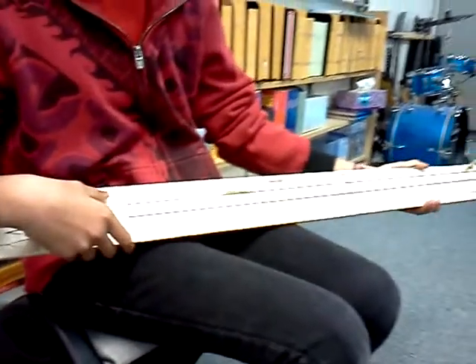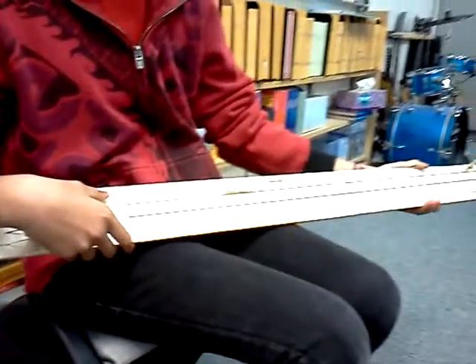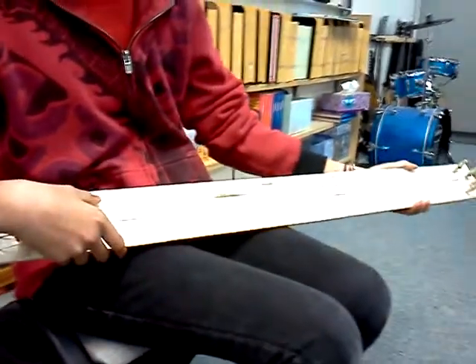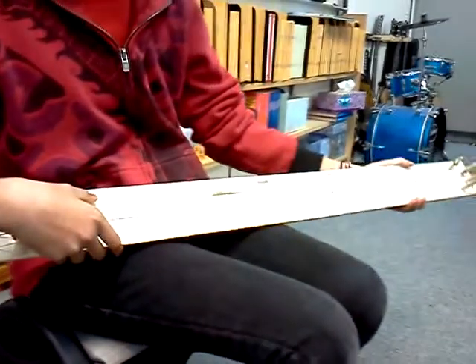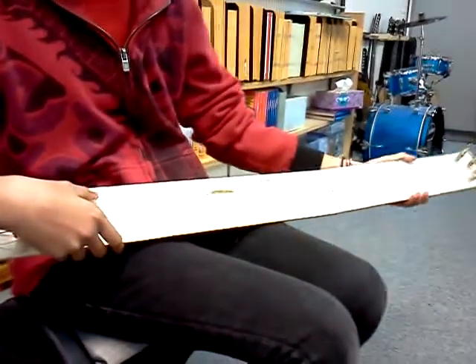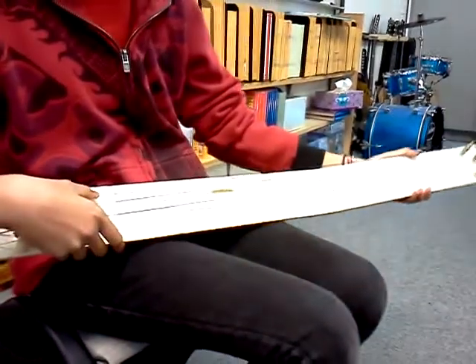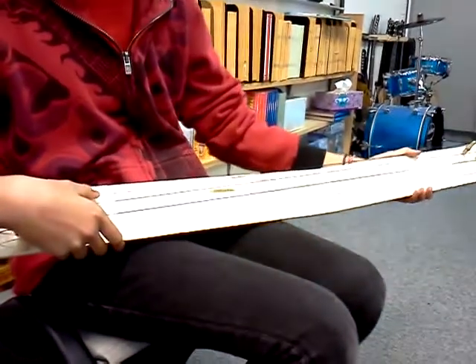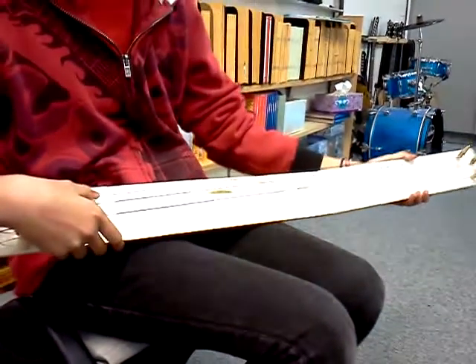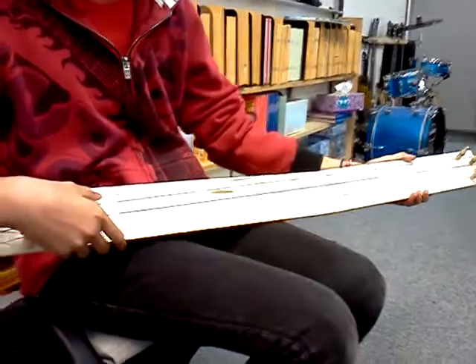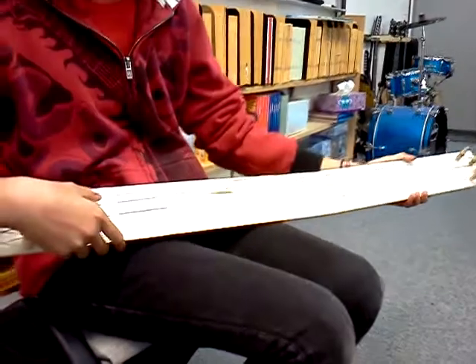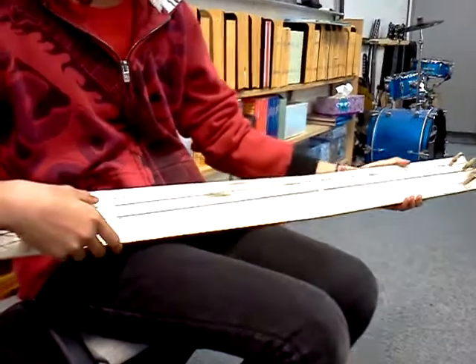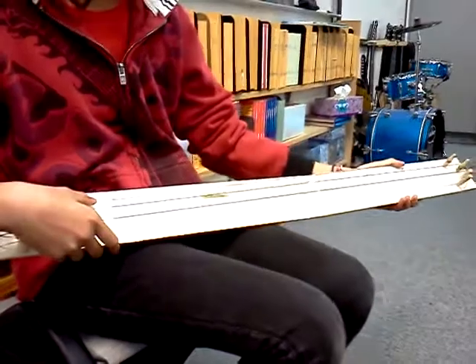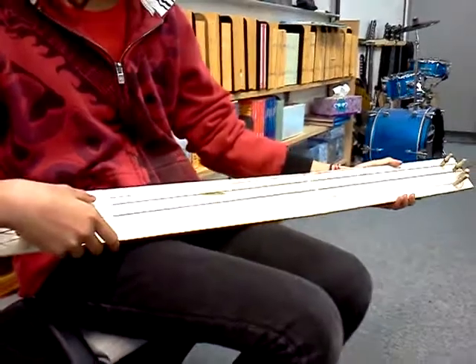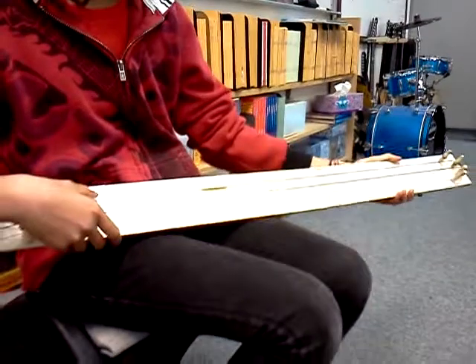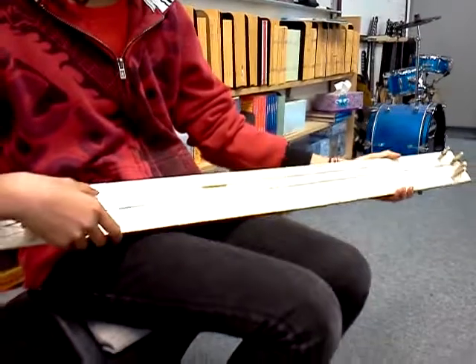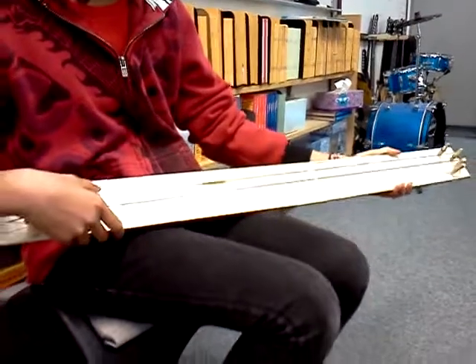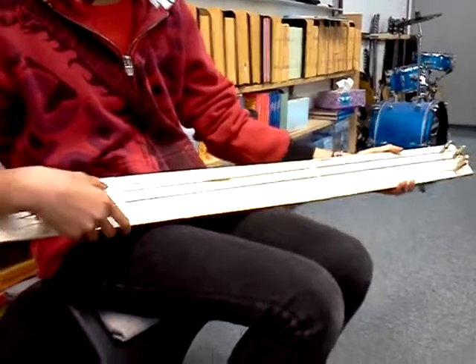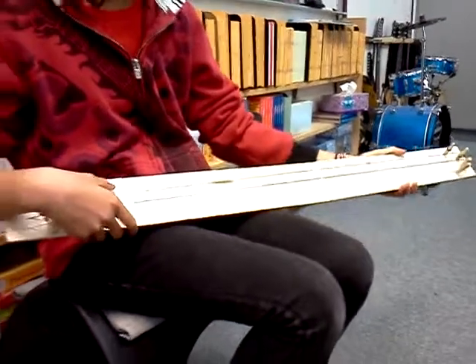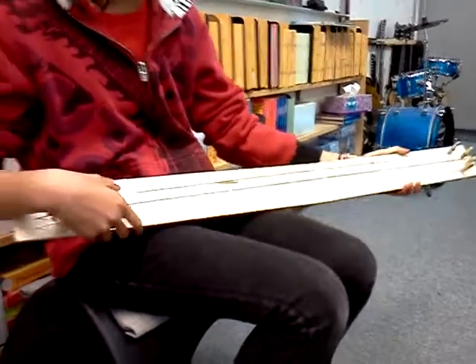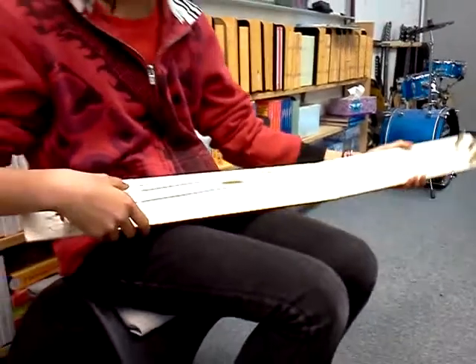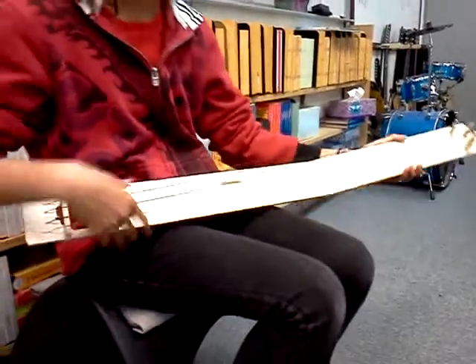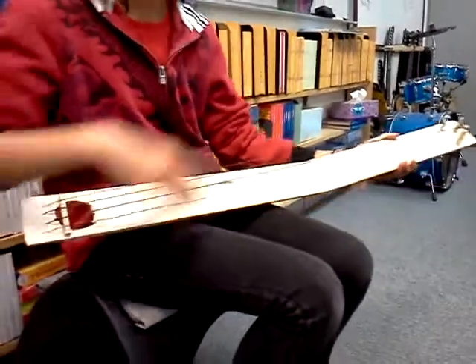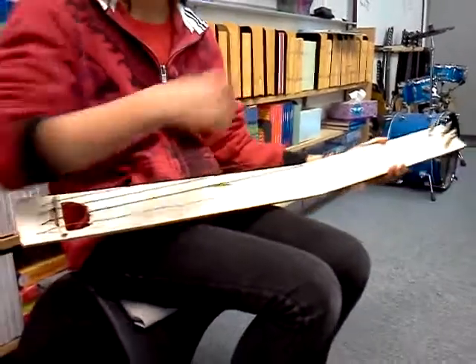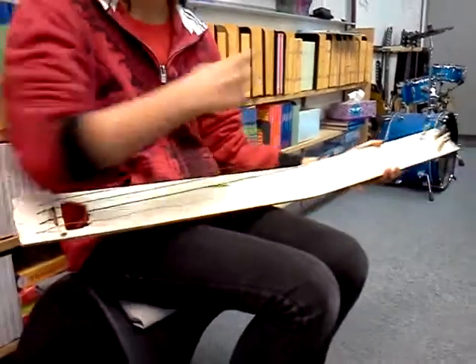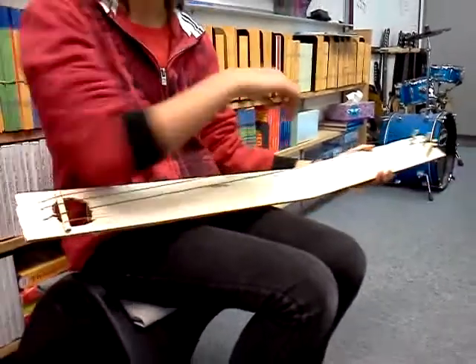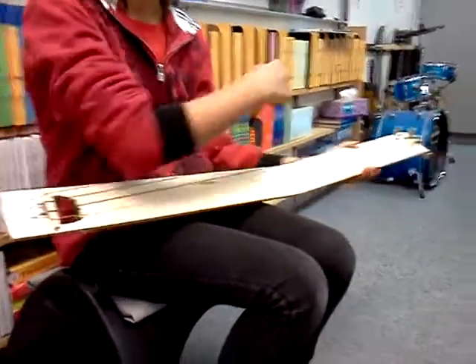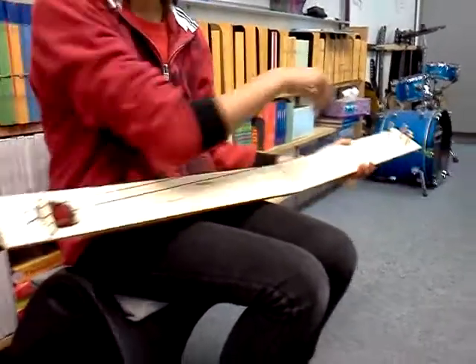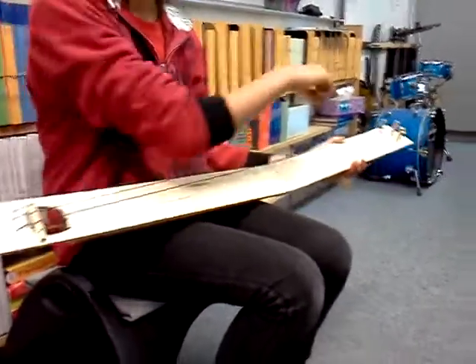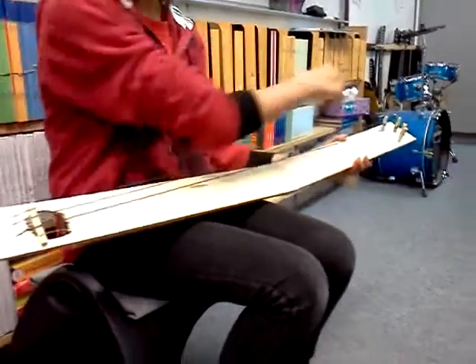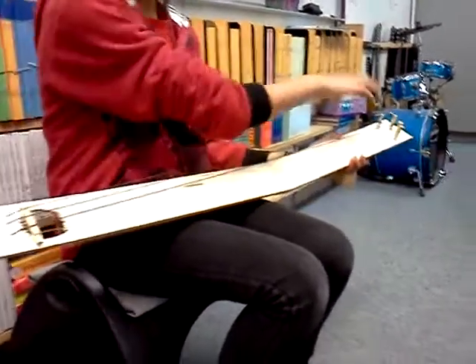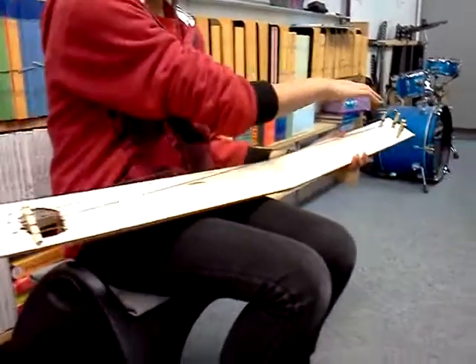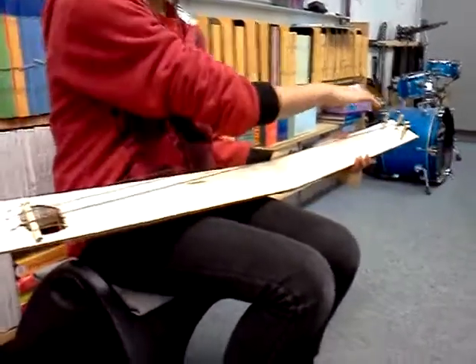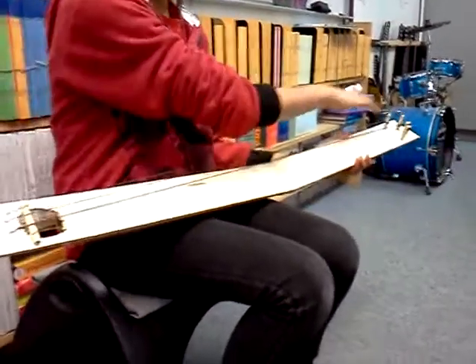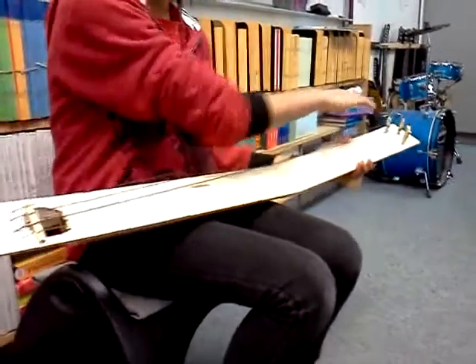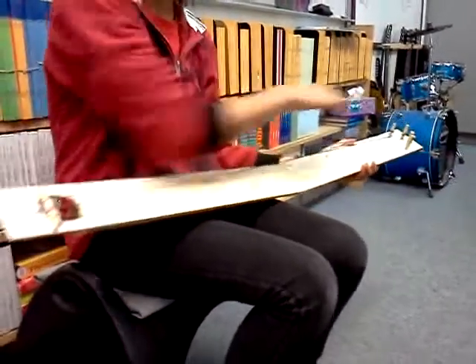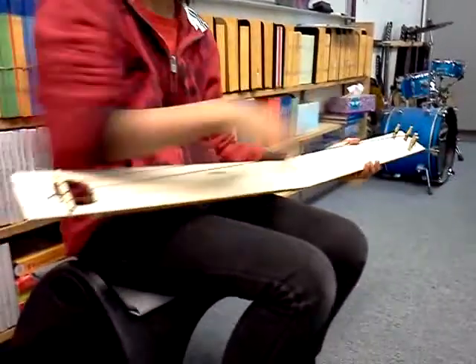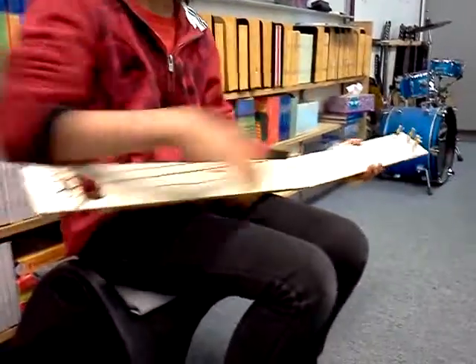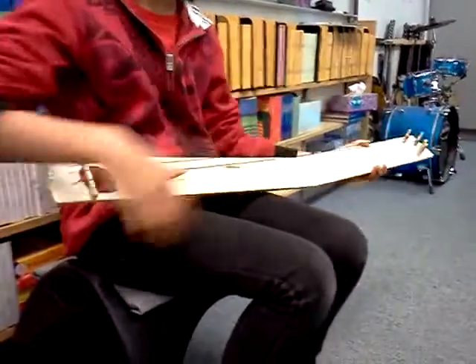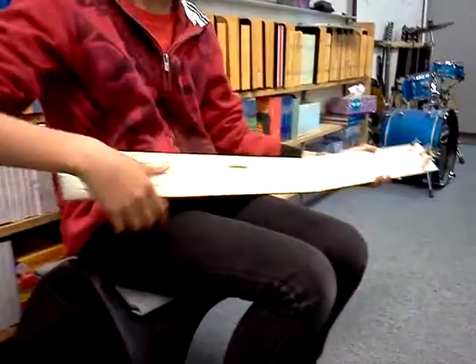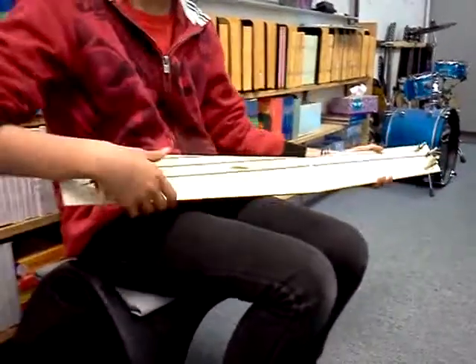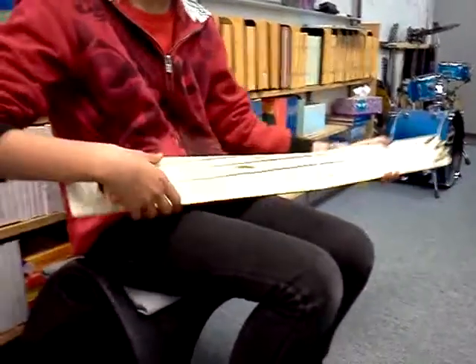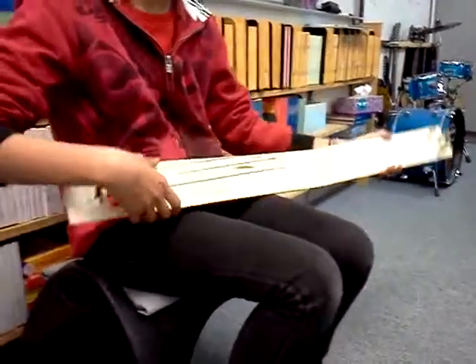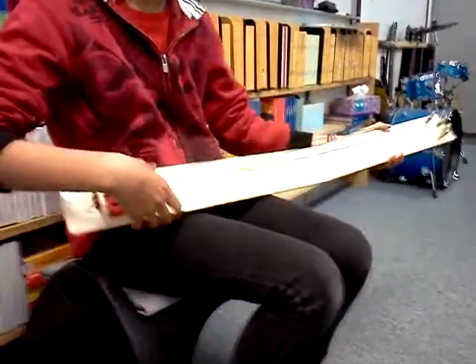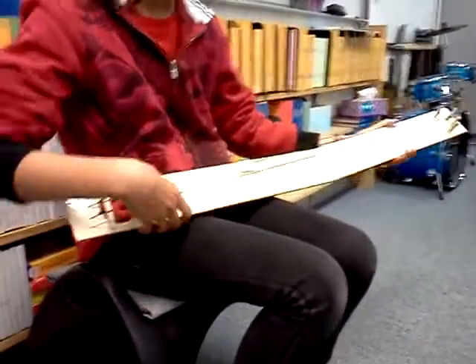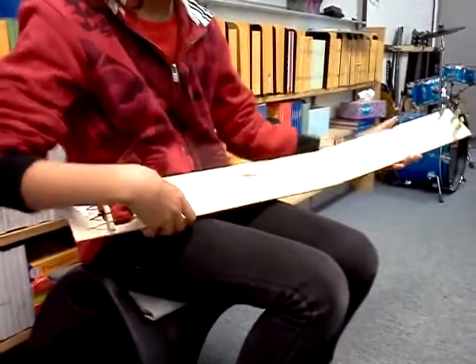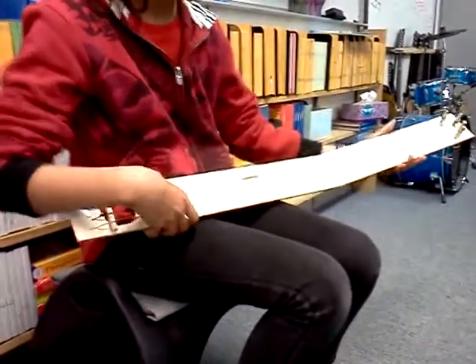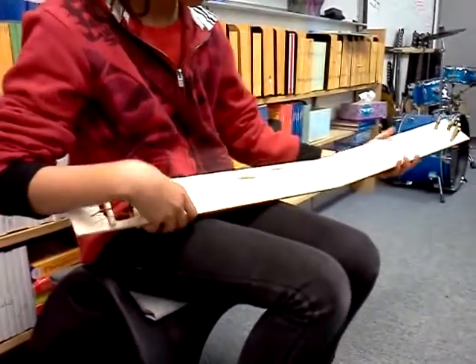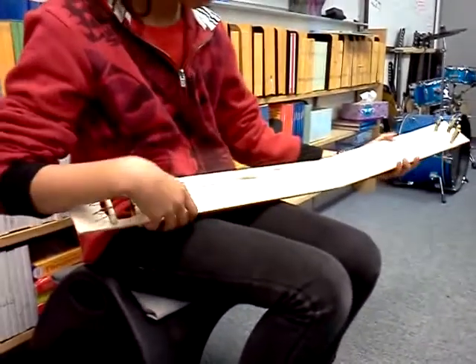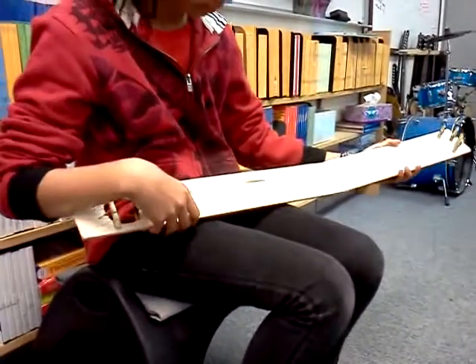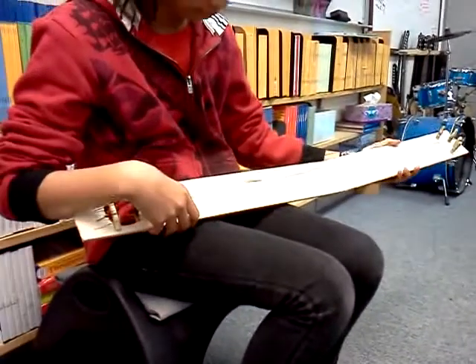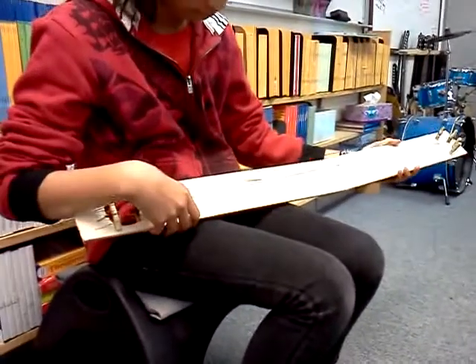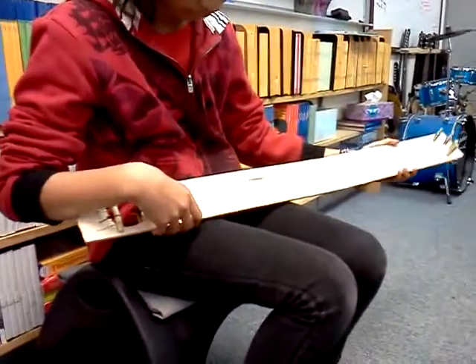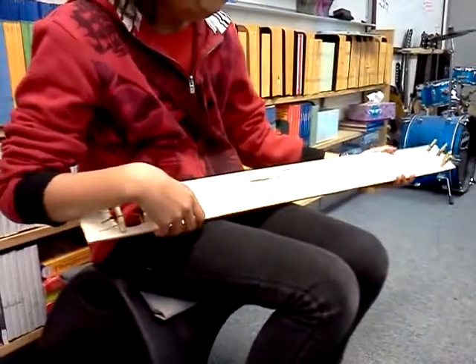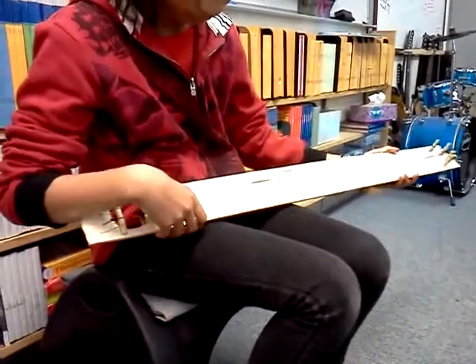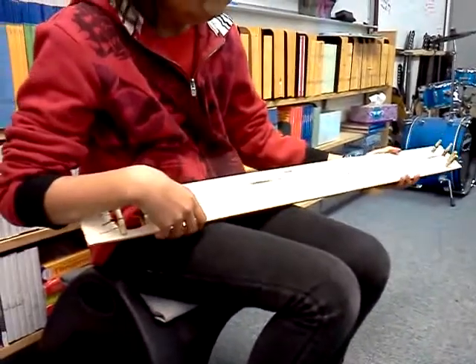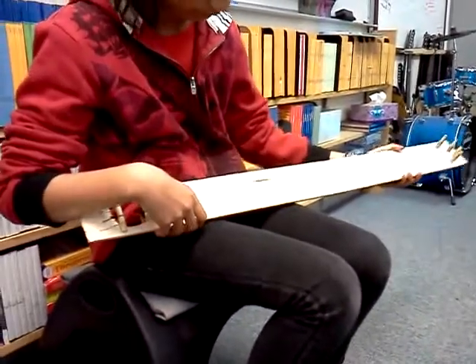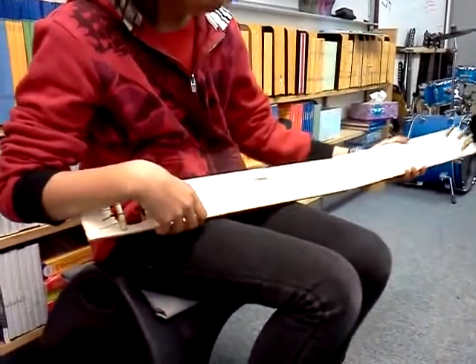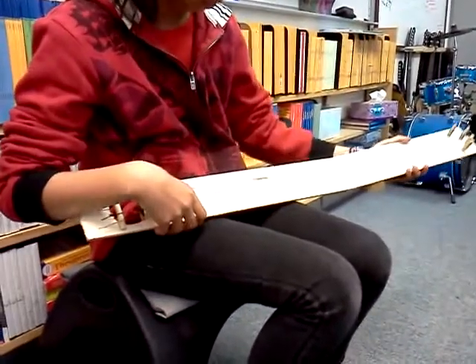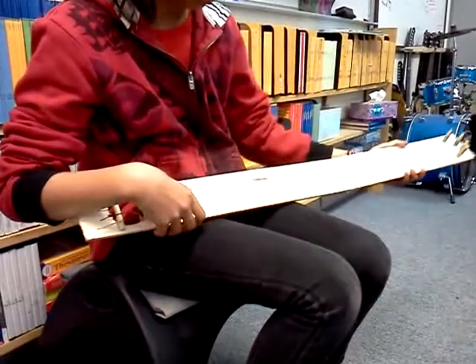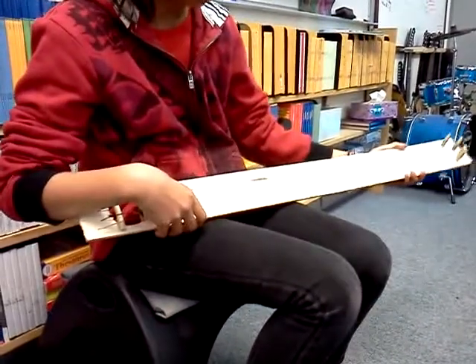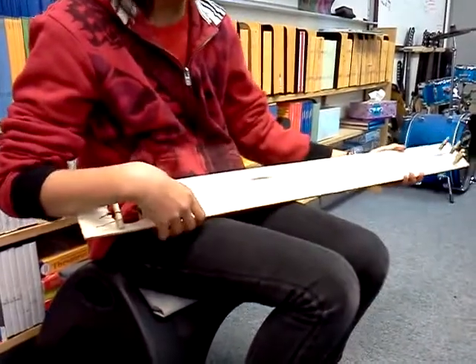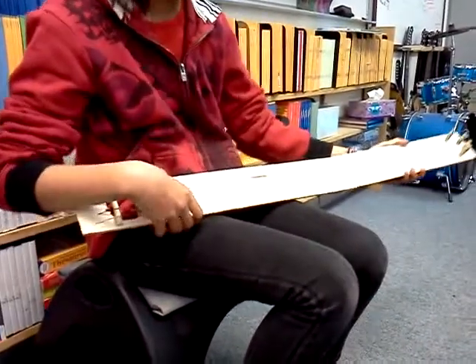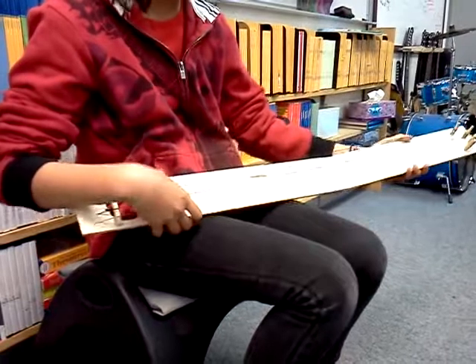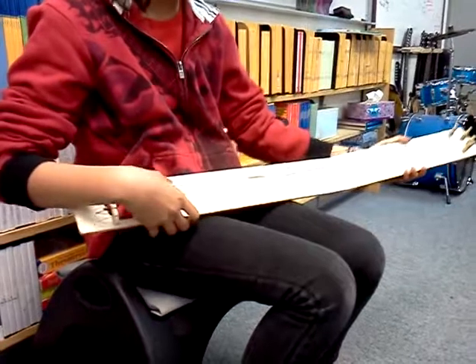And you don't have to always use this to tune it. So I'm going to play Mary Had a Little Lamb.